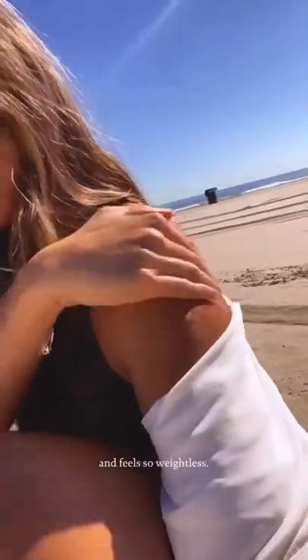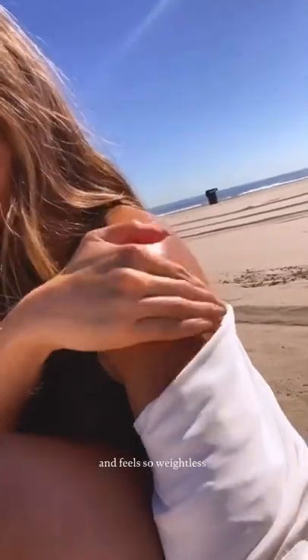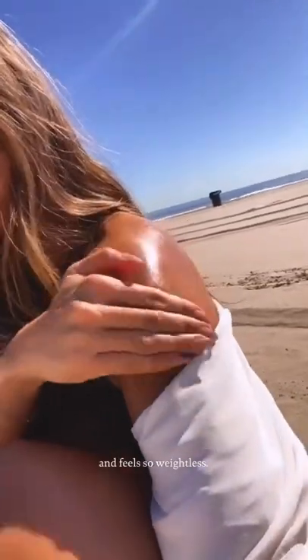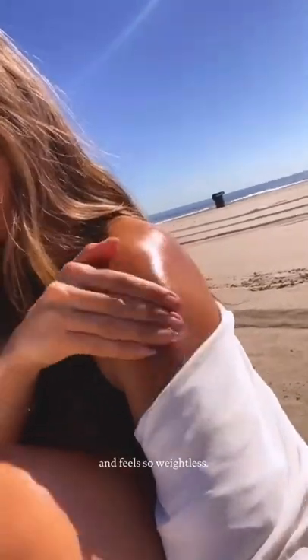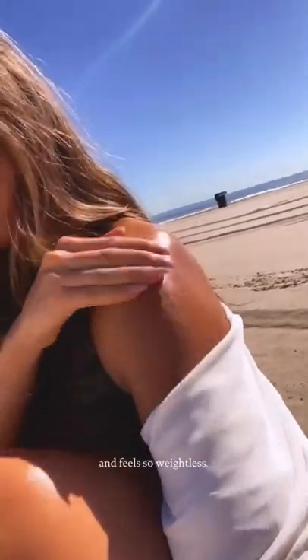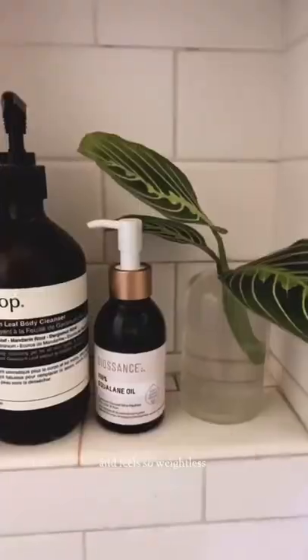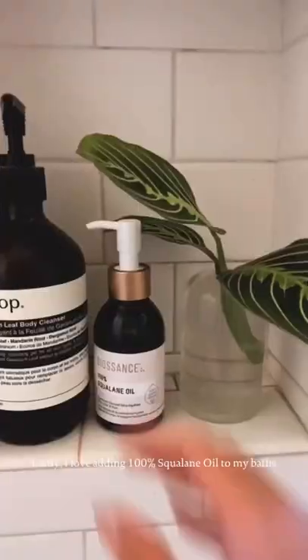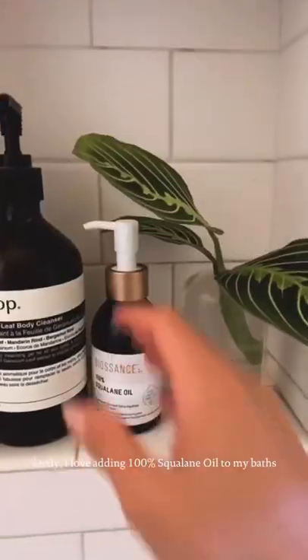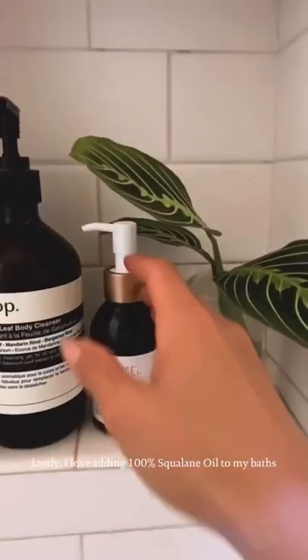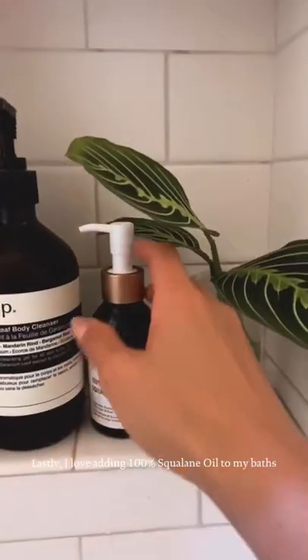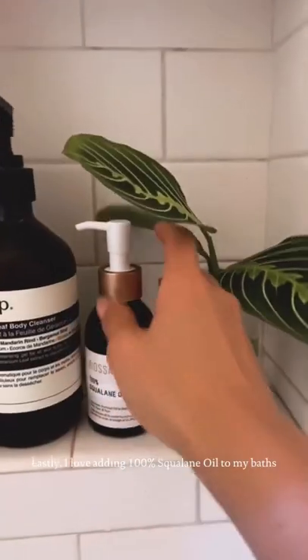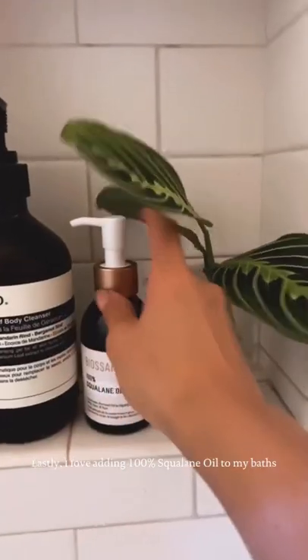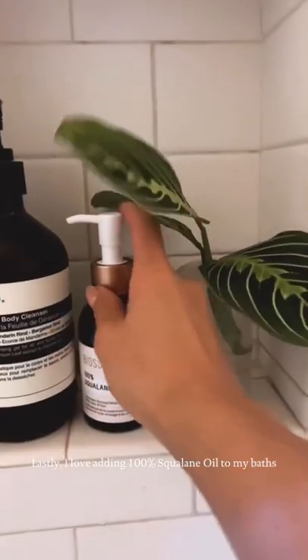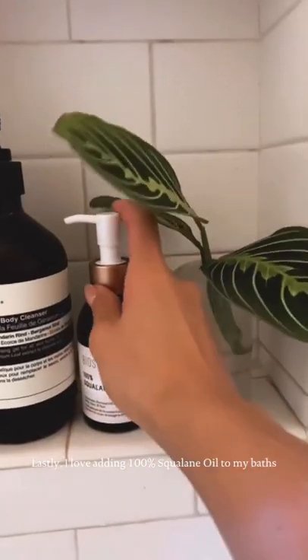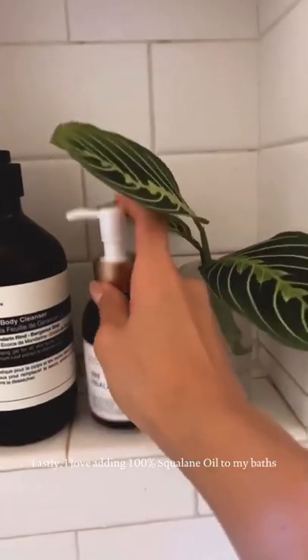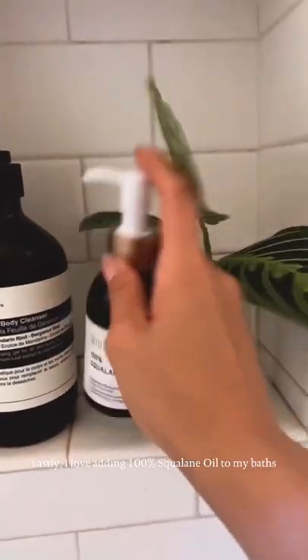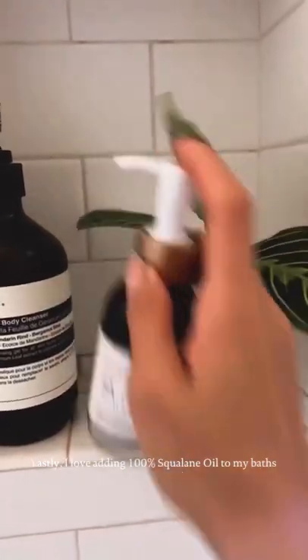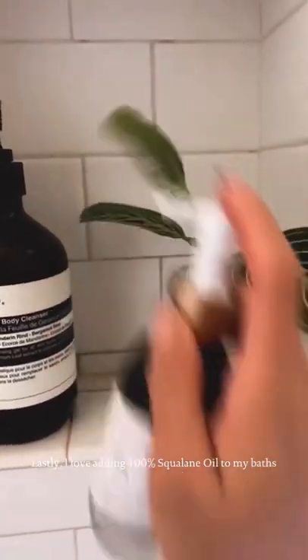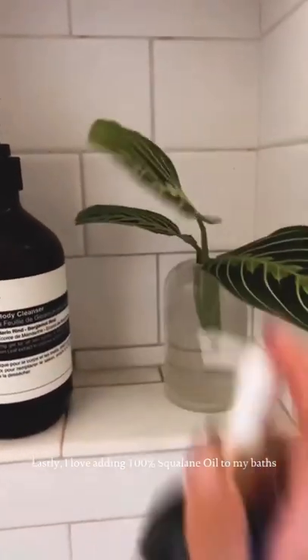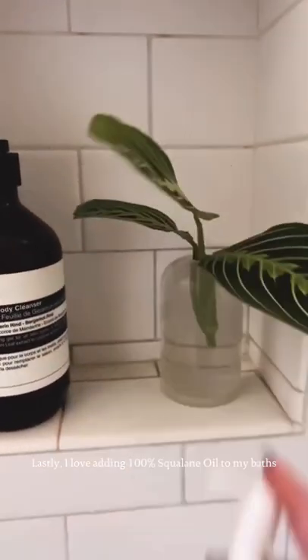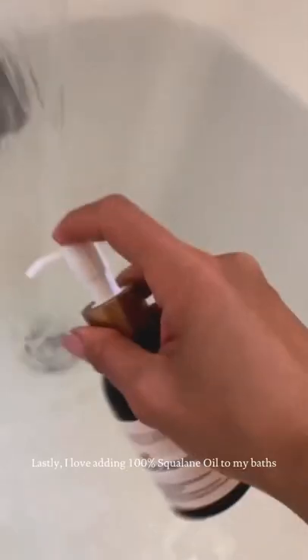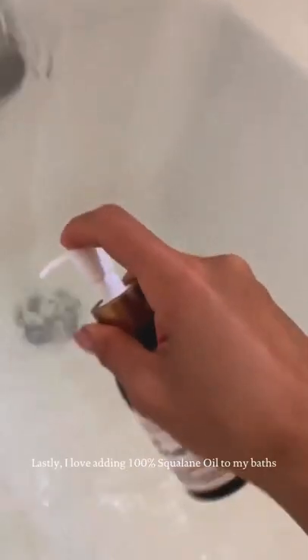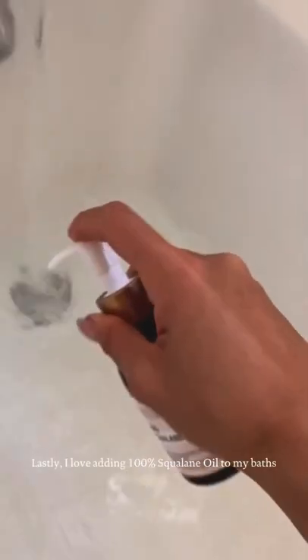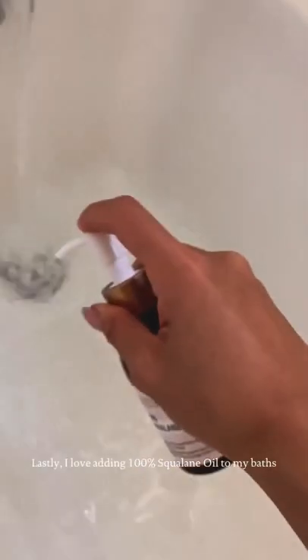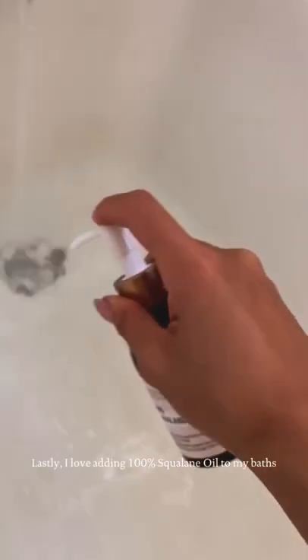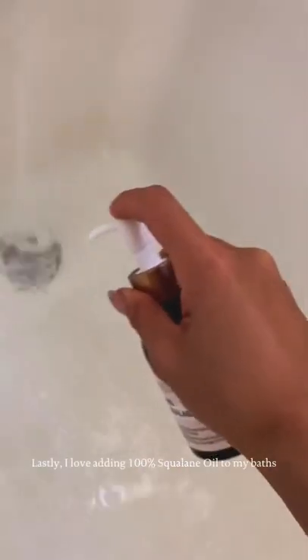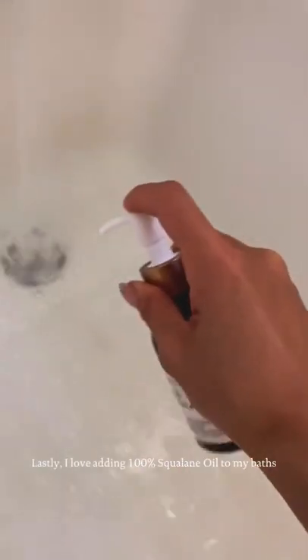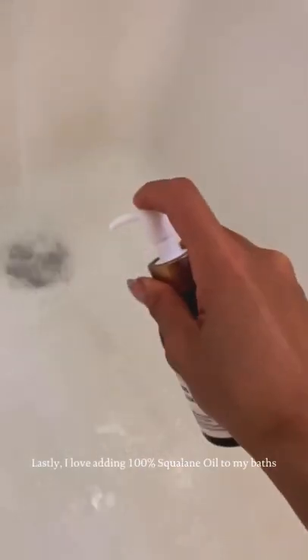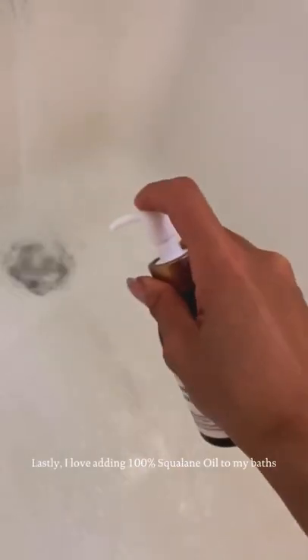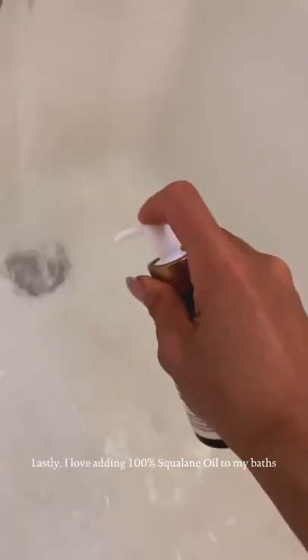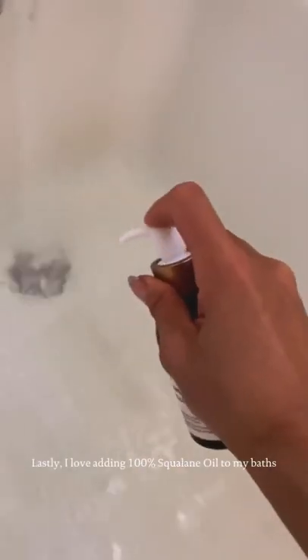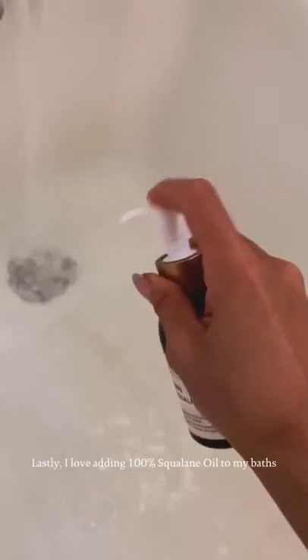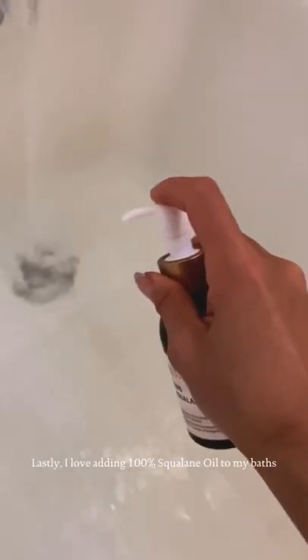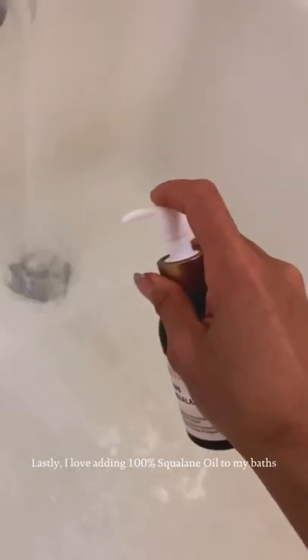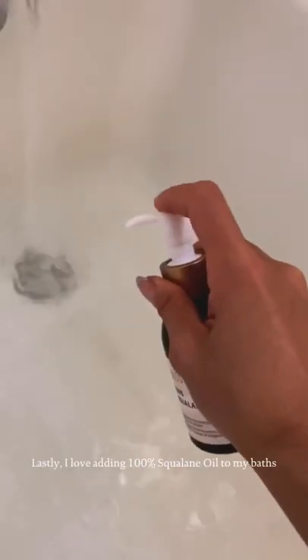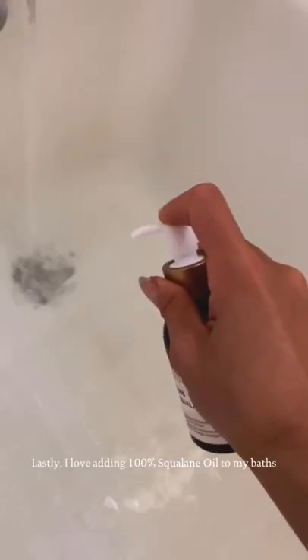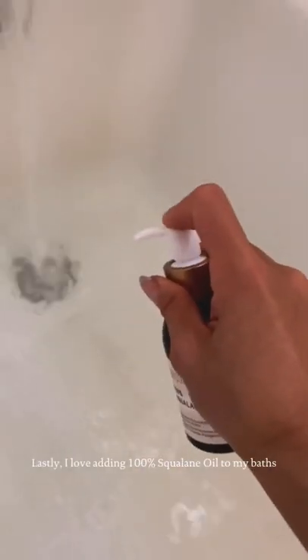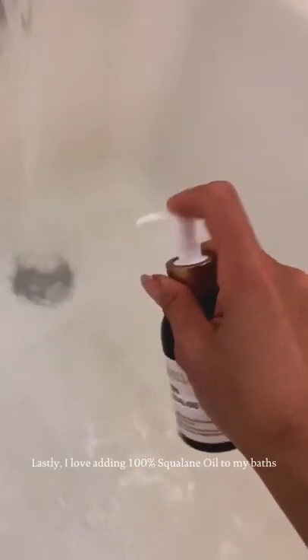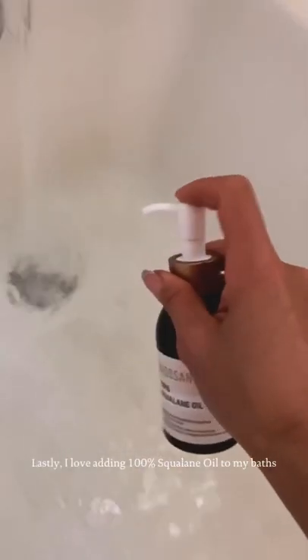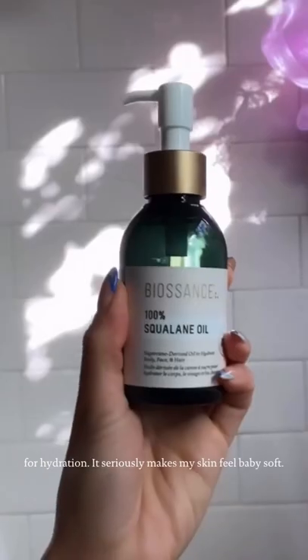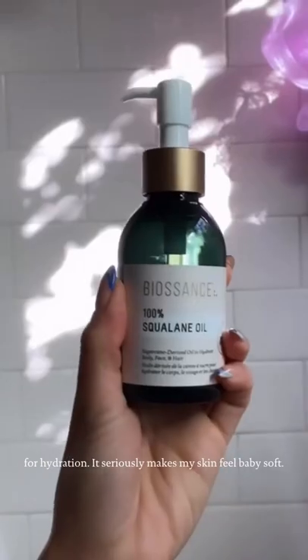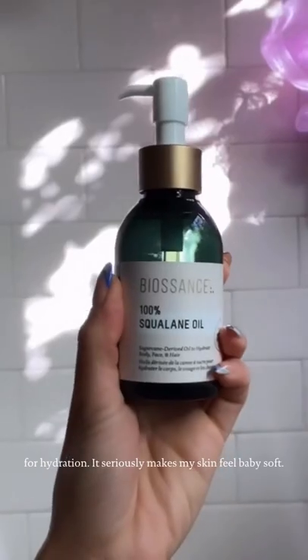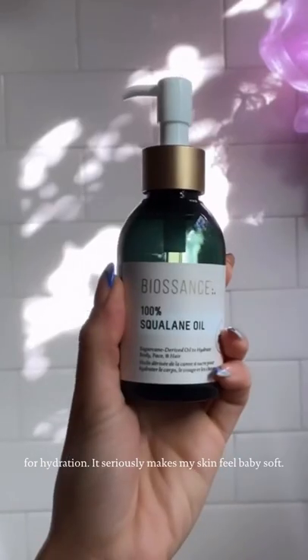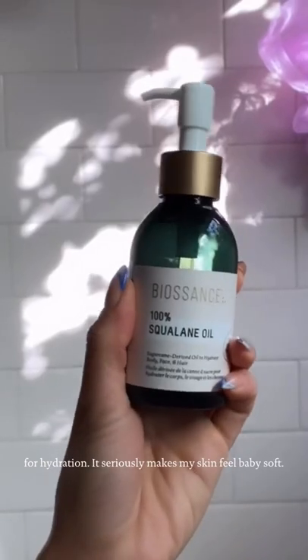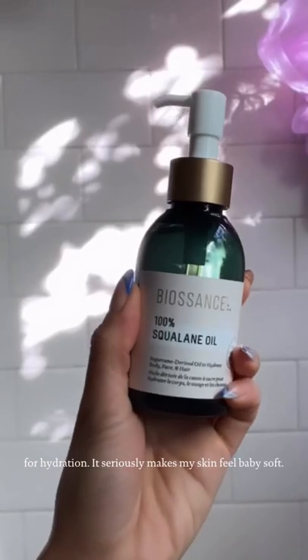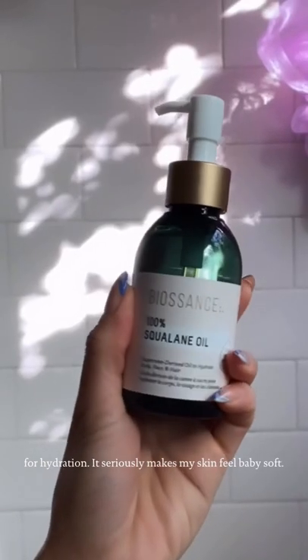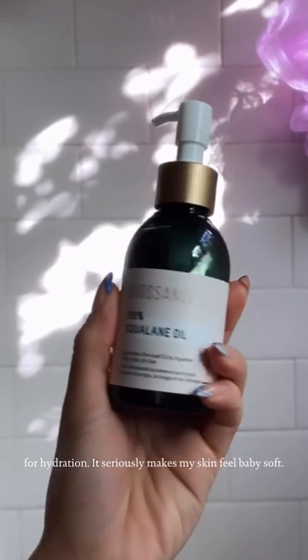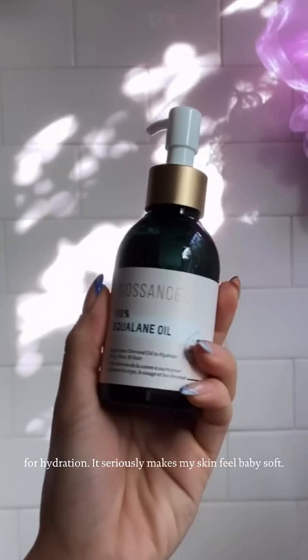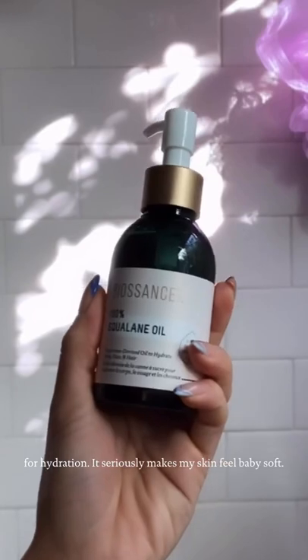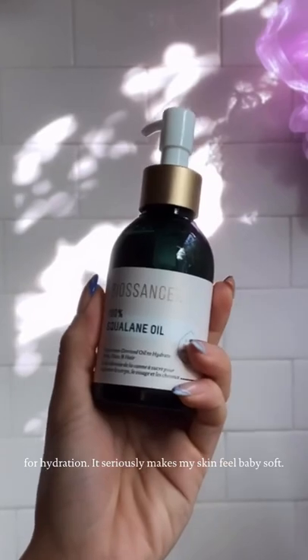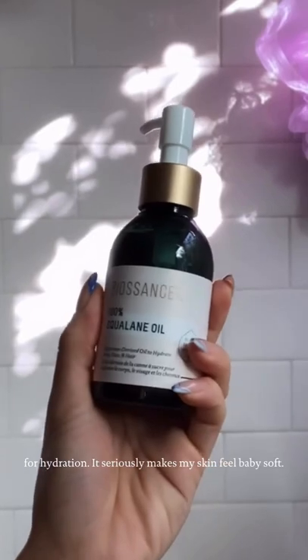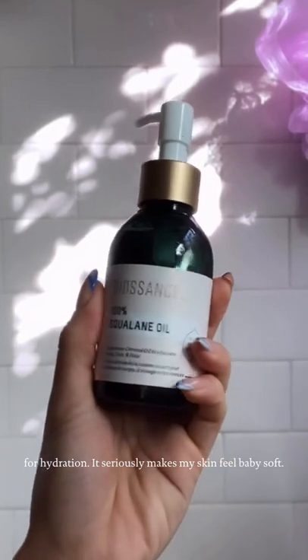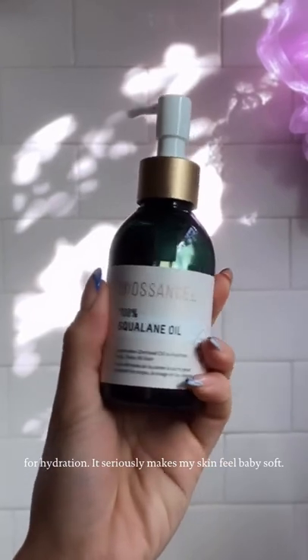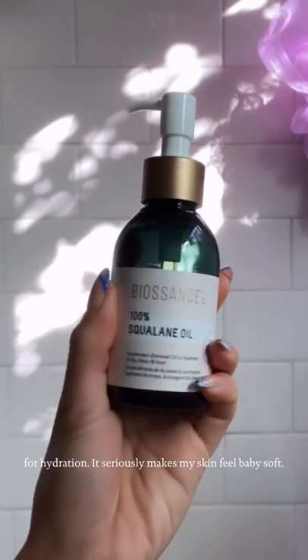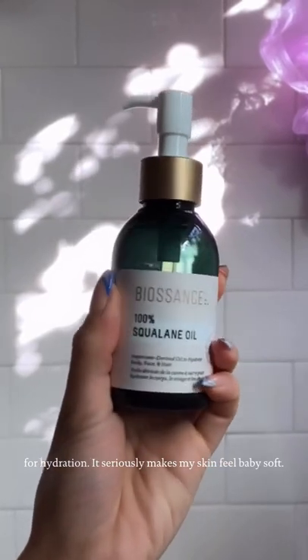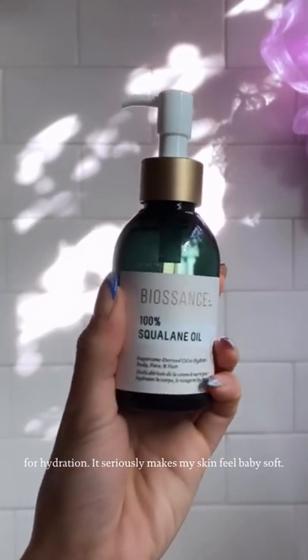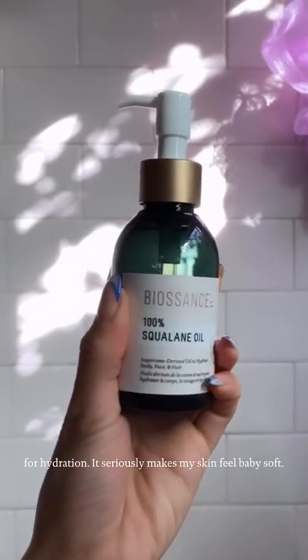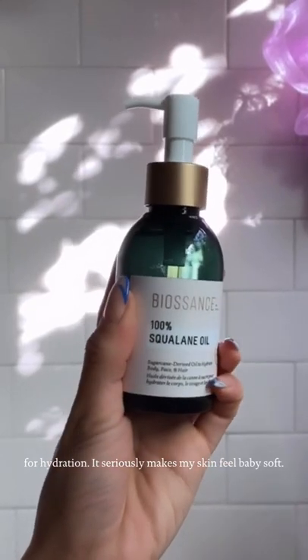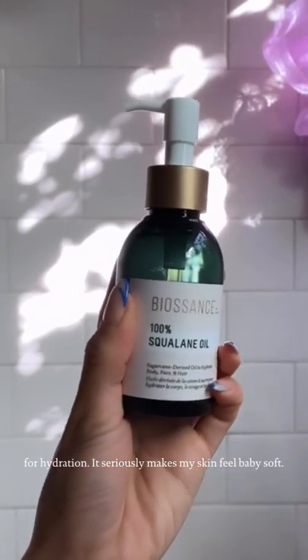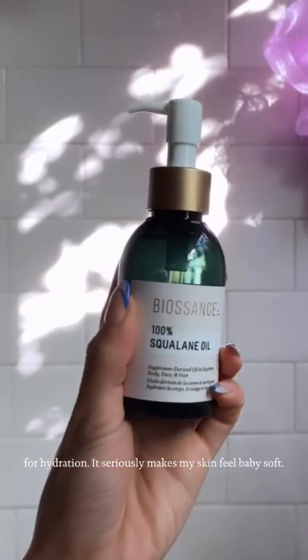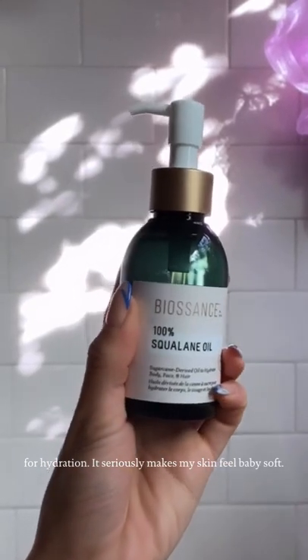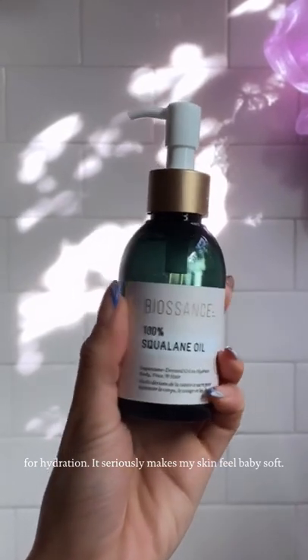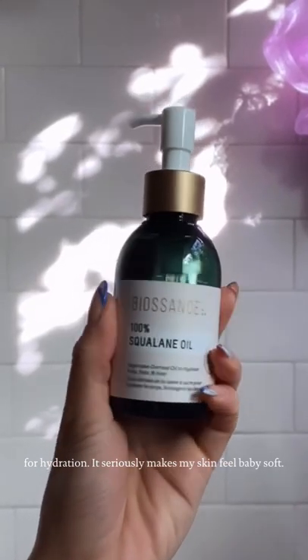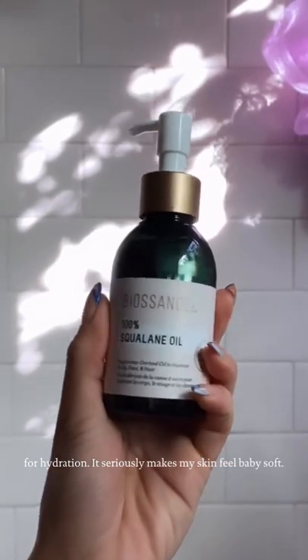Lastly, I love adding 100% squalane oil to my baths for added hydration. It seriously makes my skin feel baby soft.